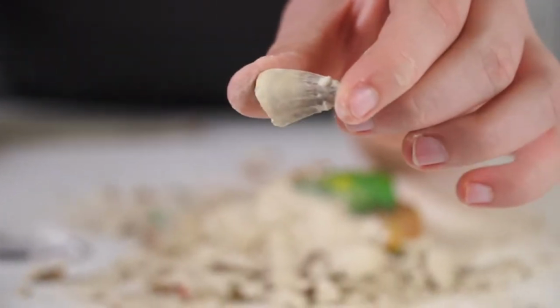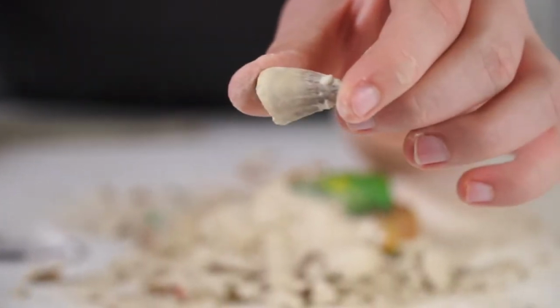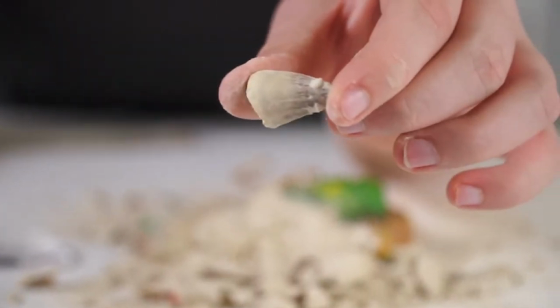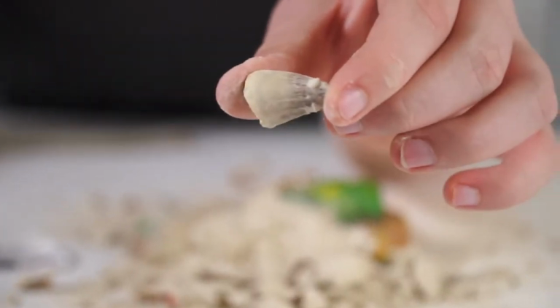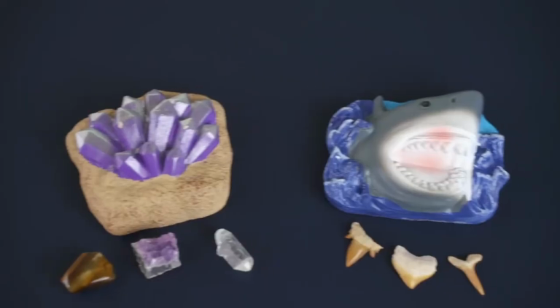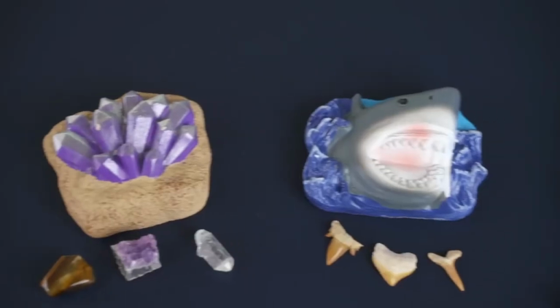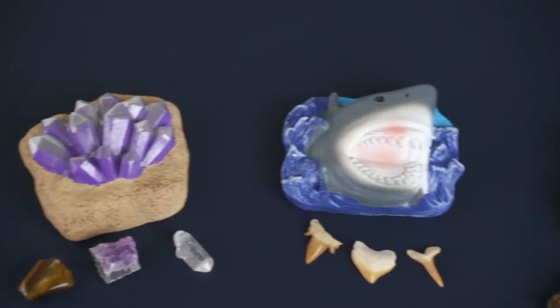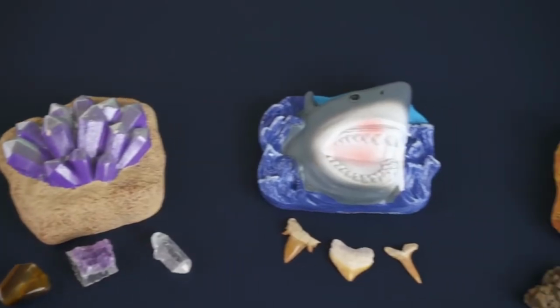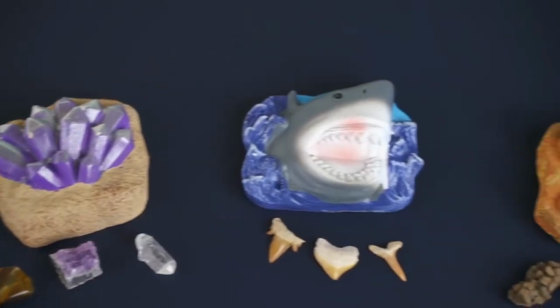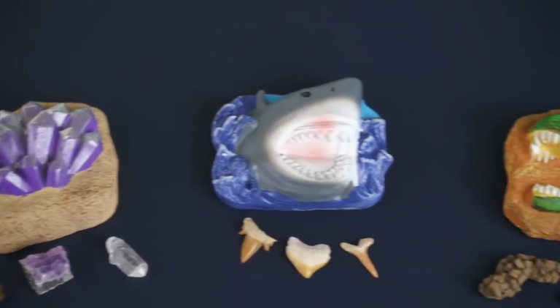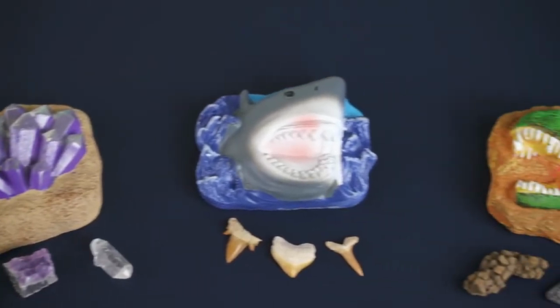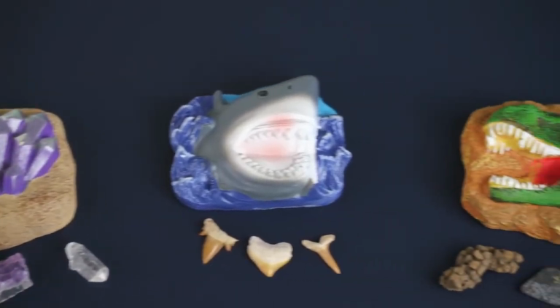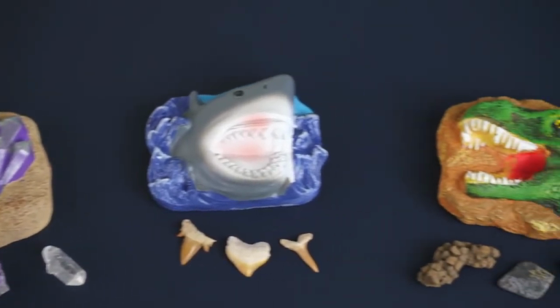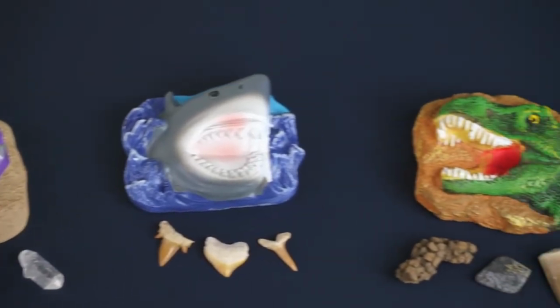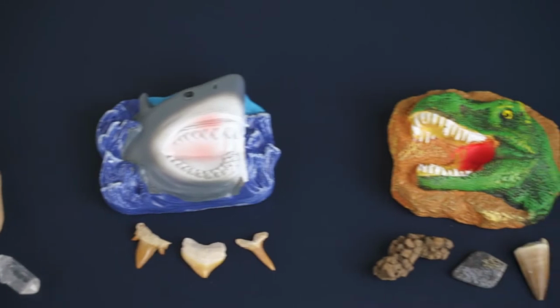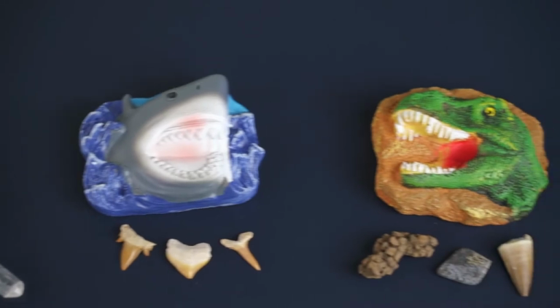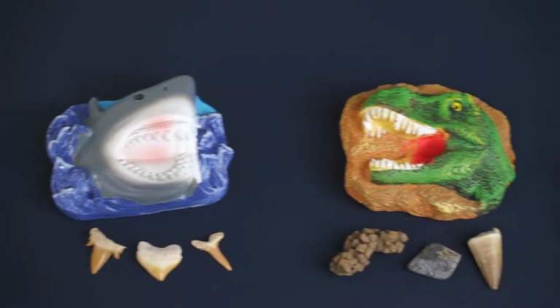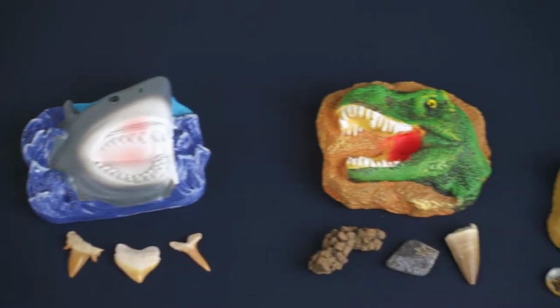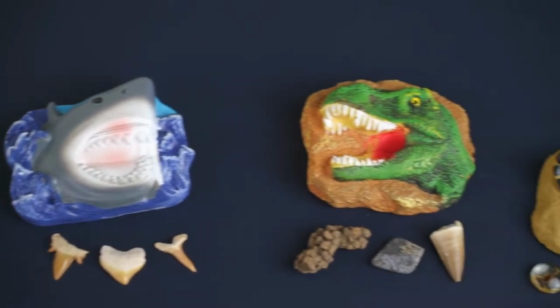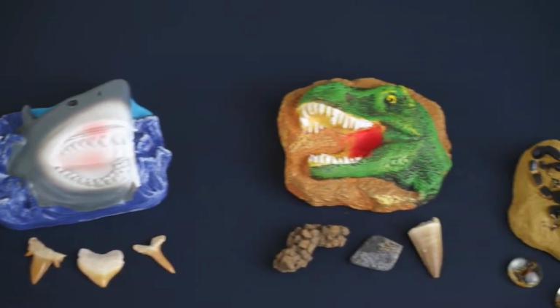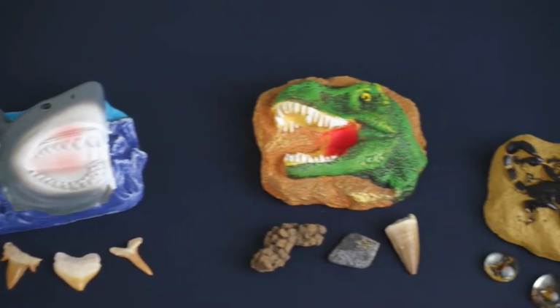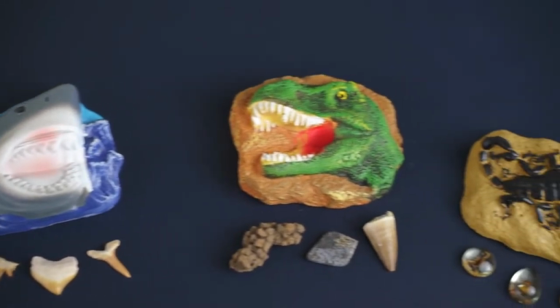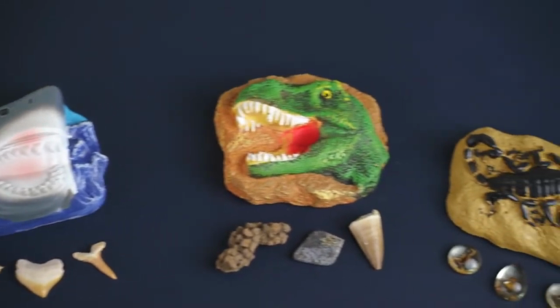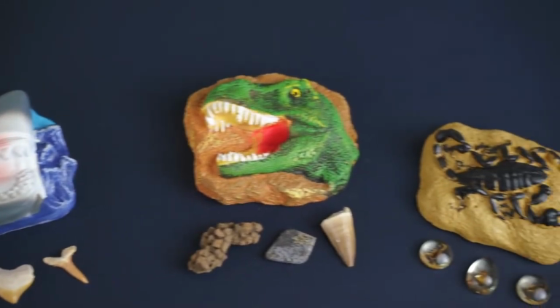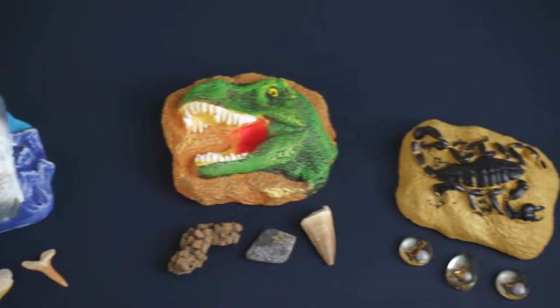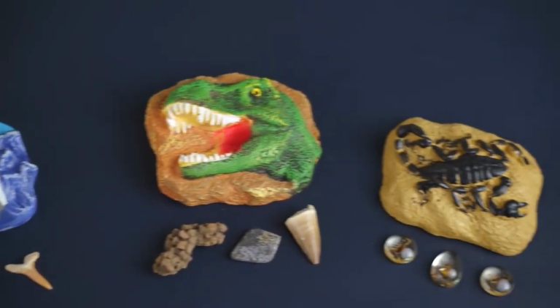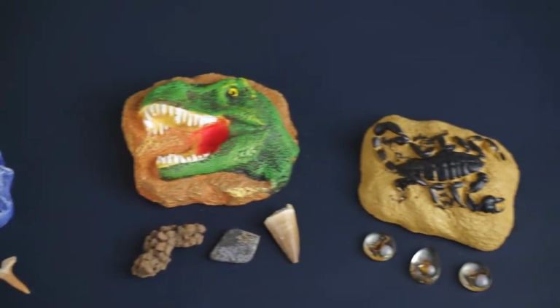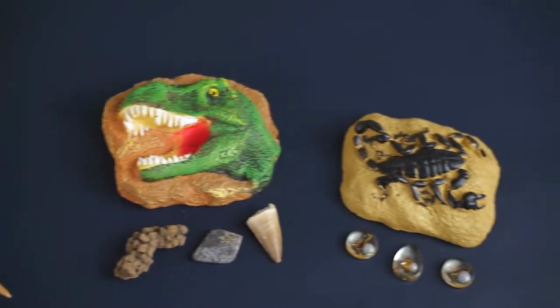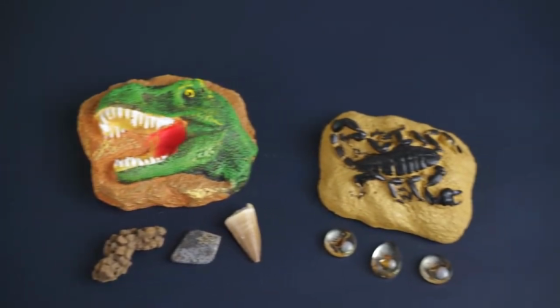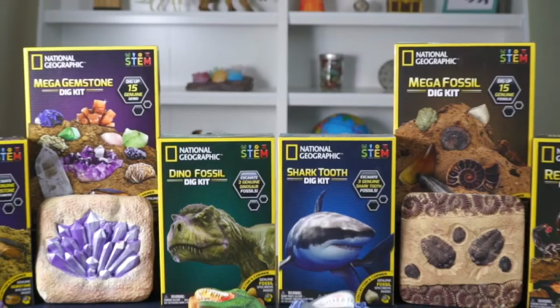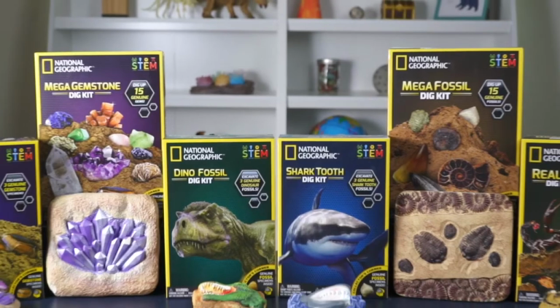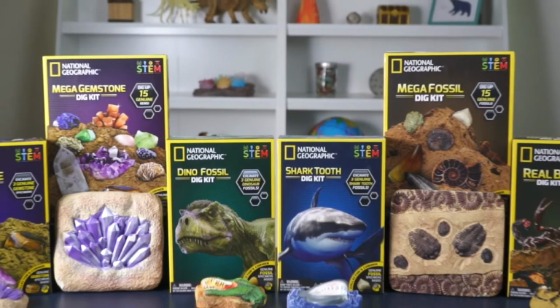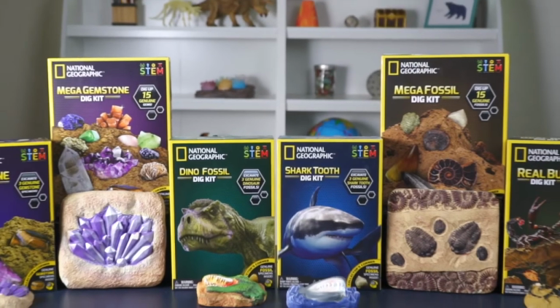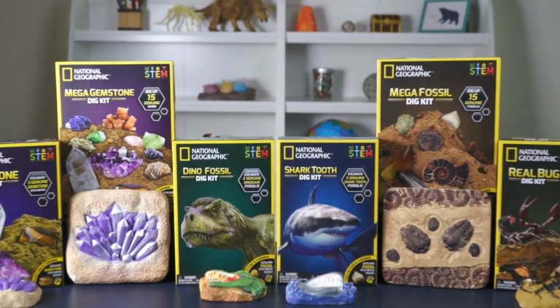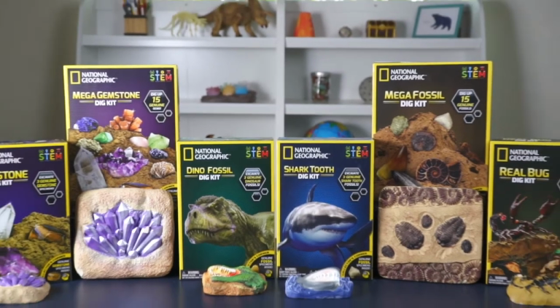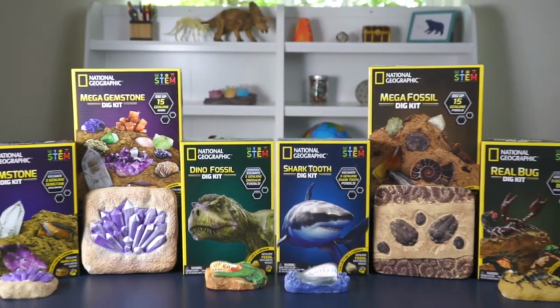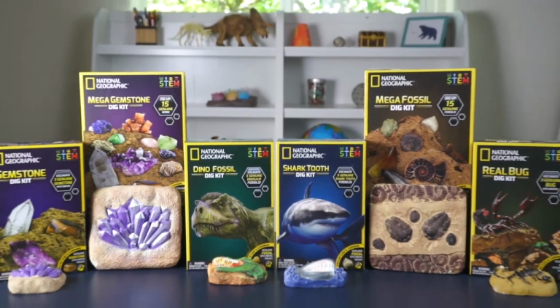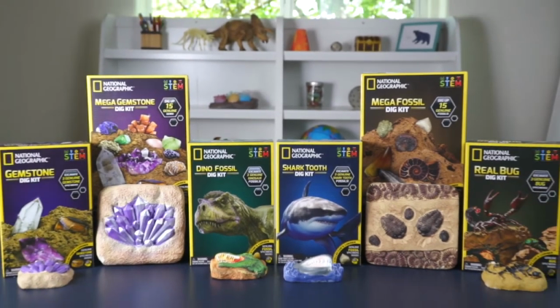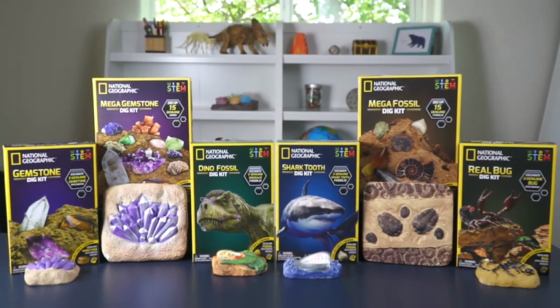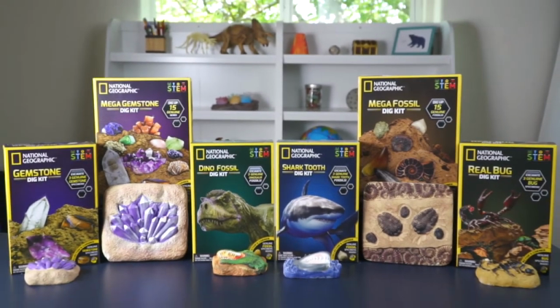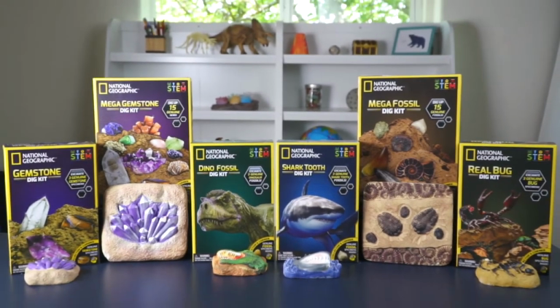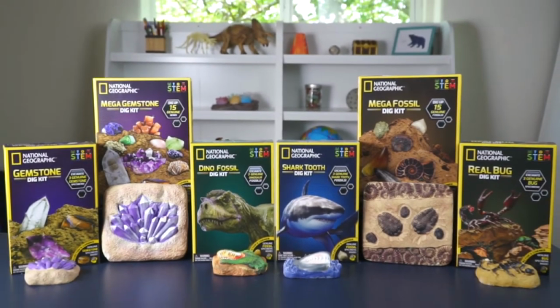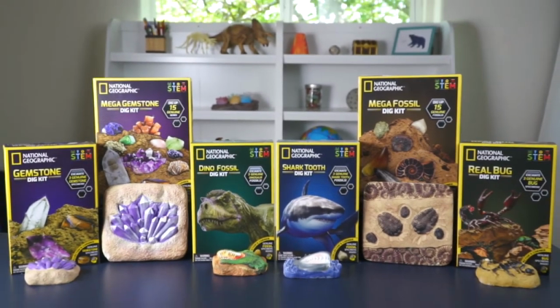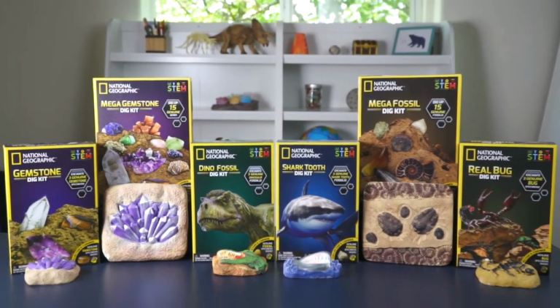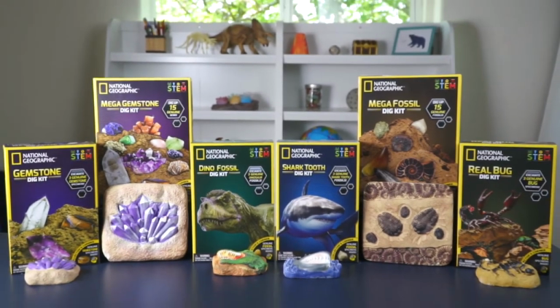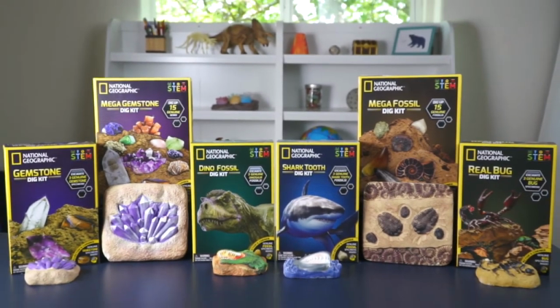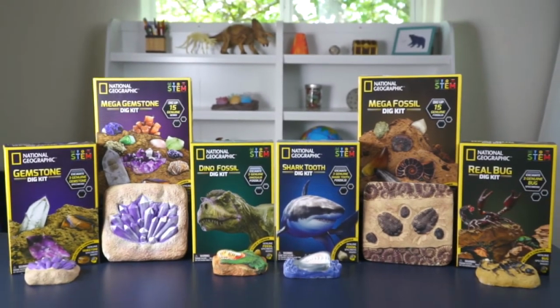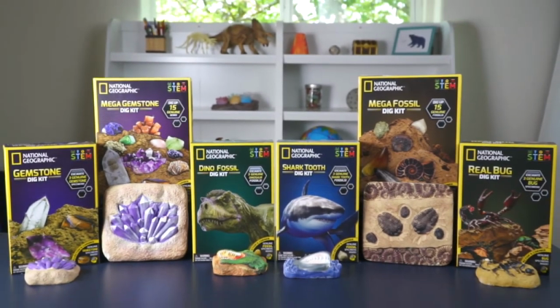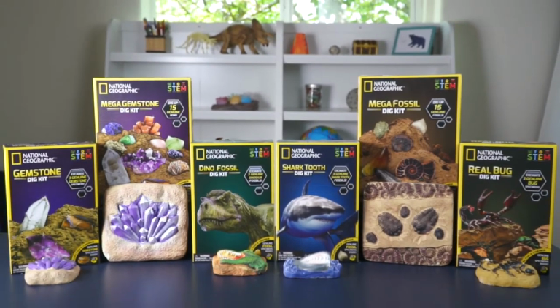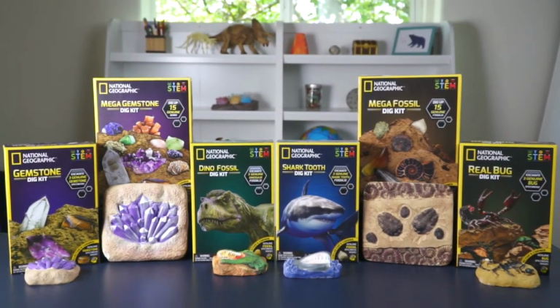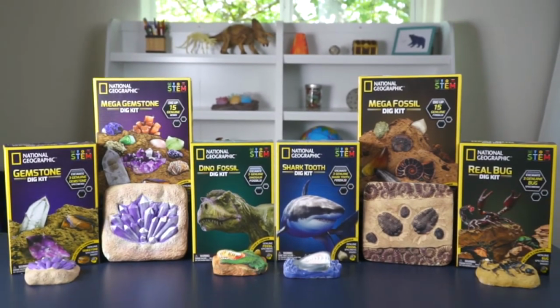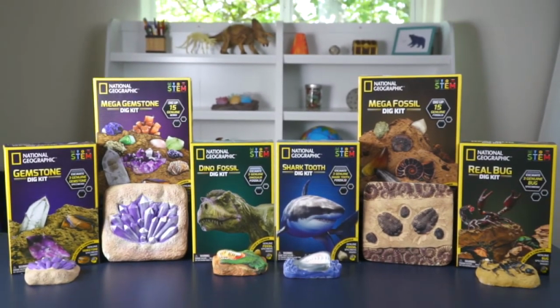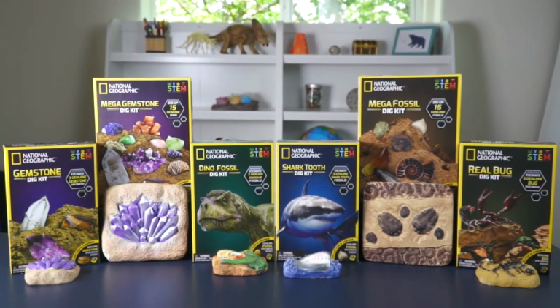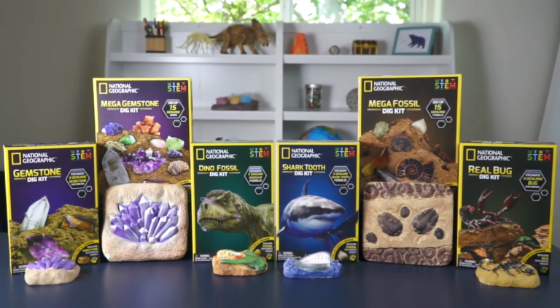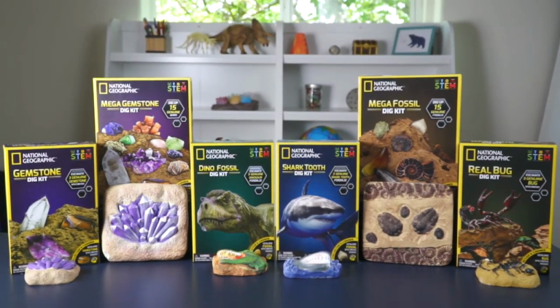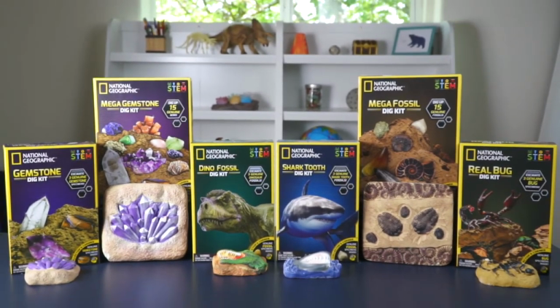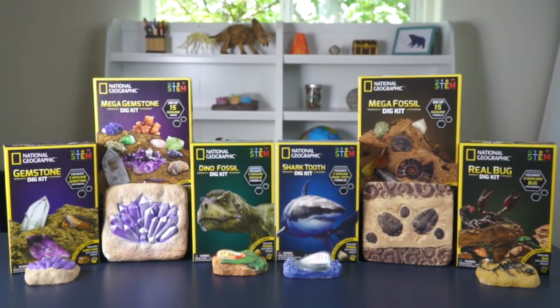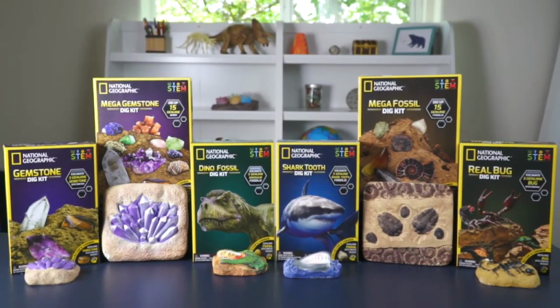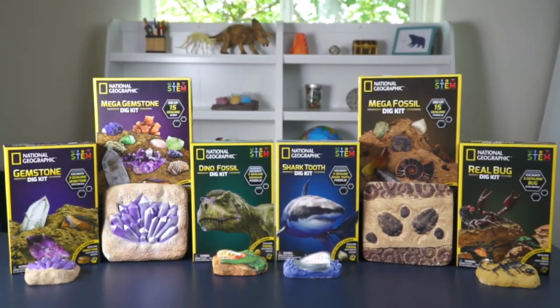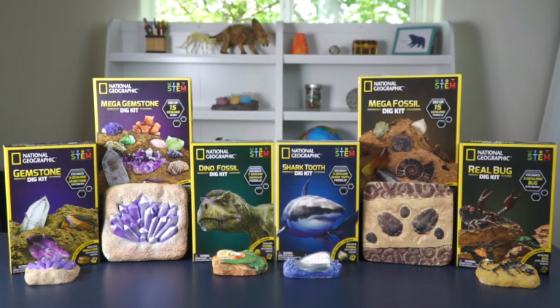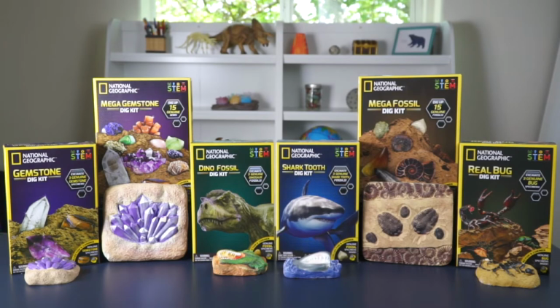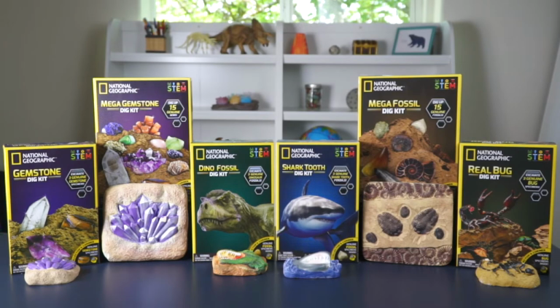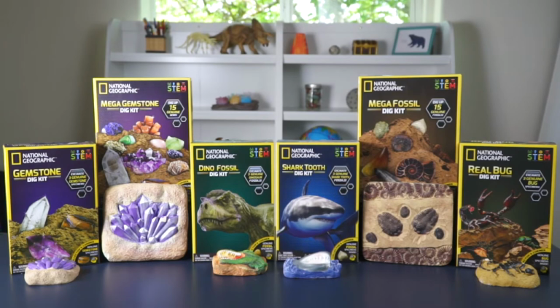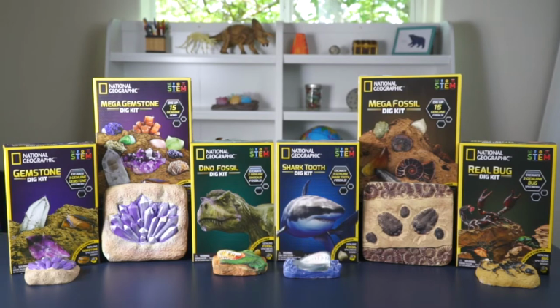And if you love the Mega Fossil Dig Kit, don't miss all the other fascinating dig kits from National Geographic.